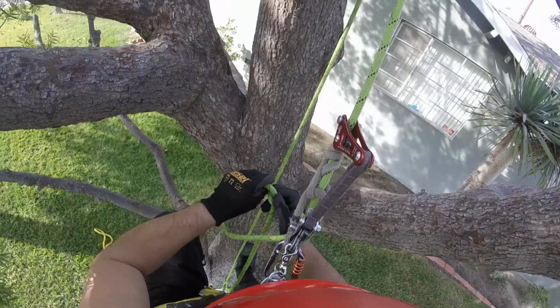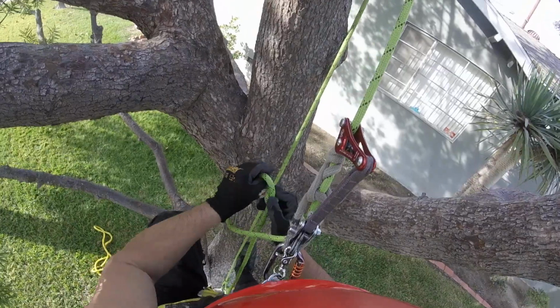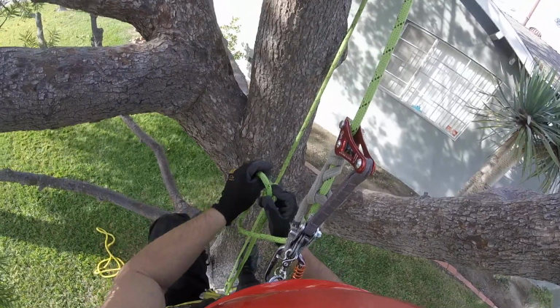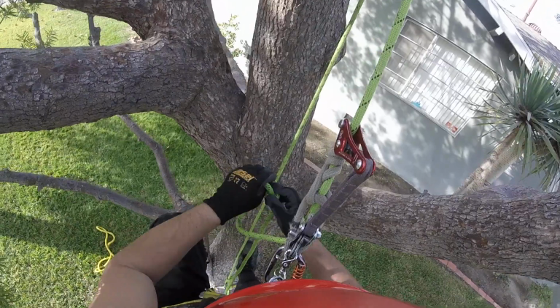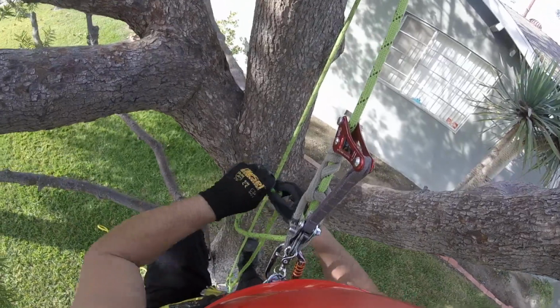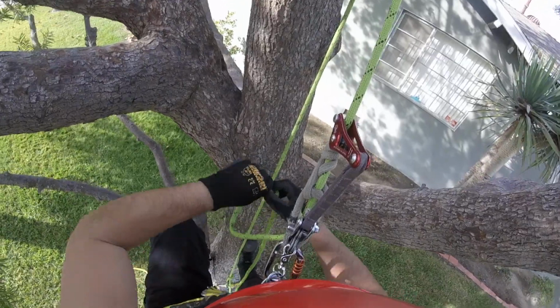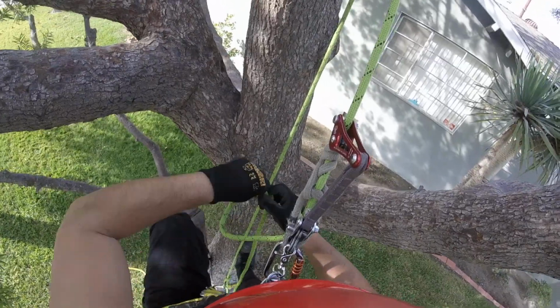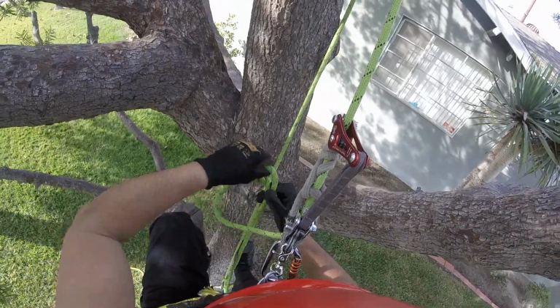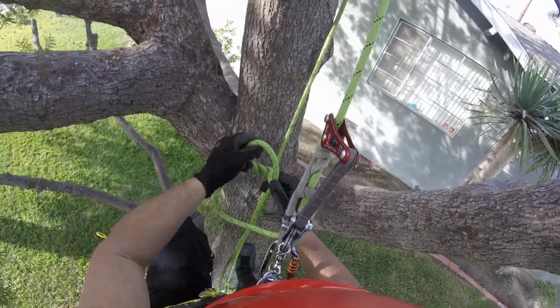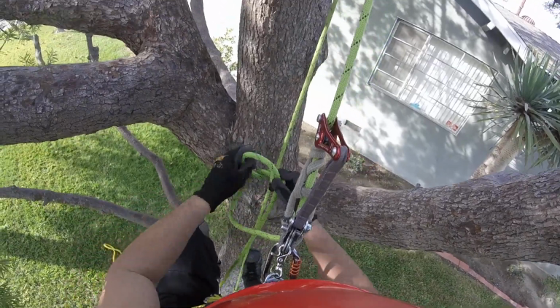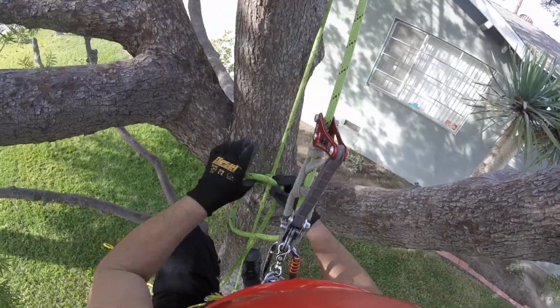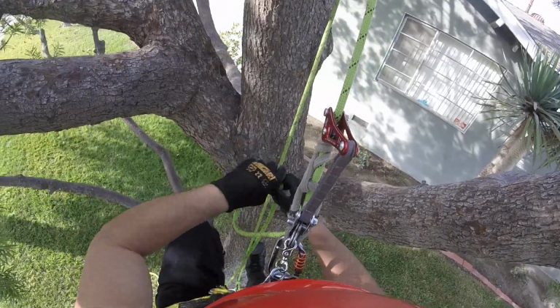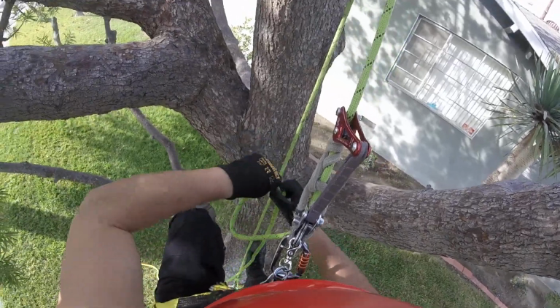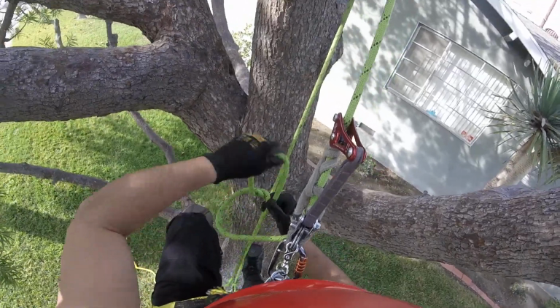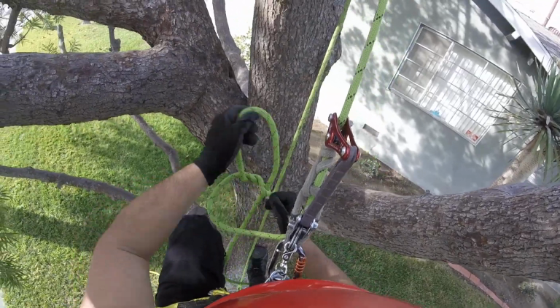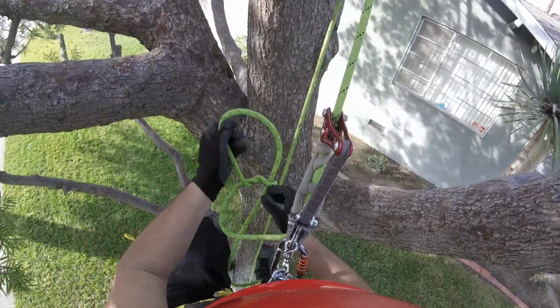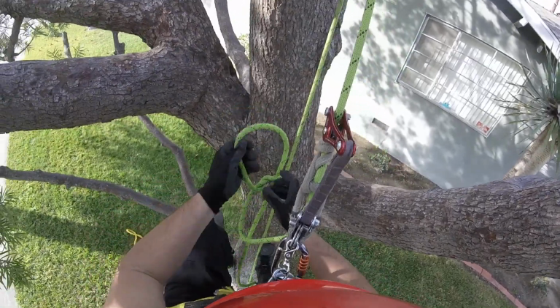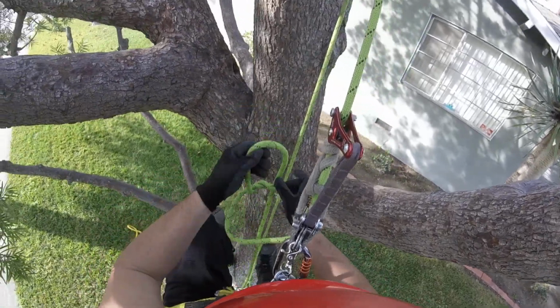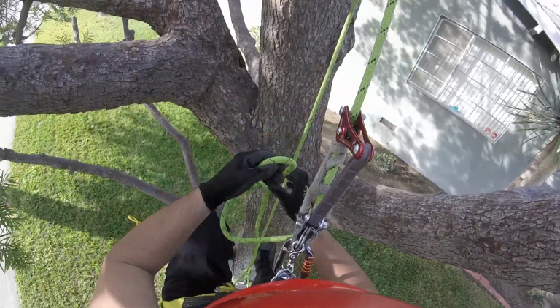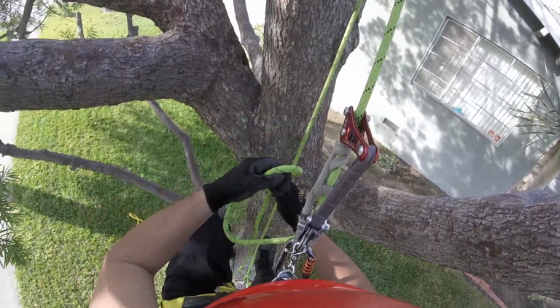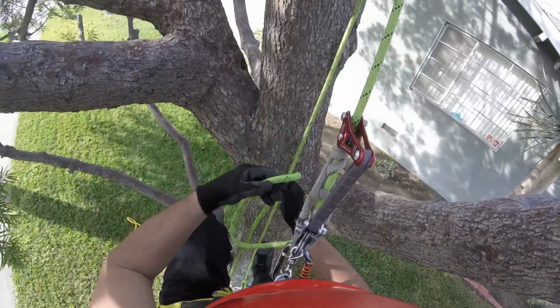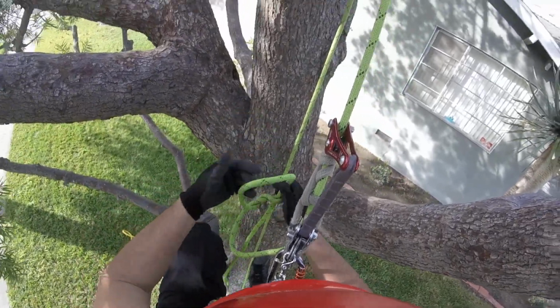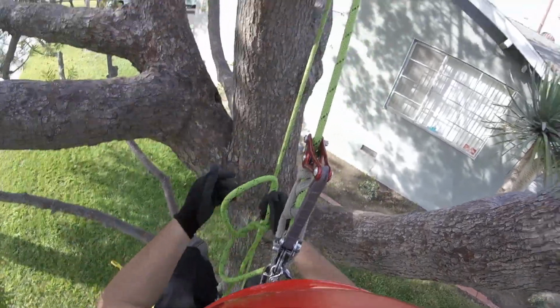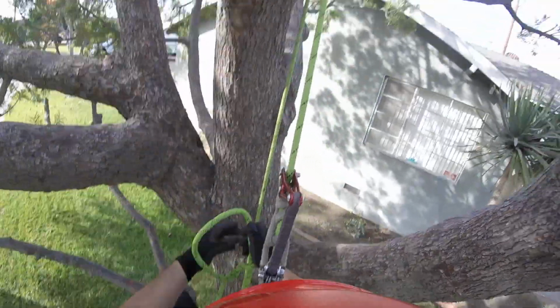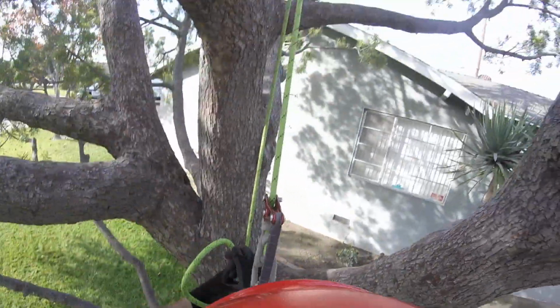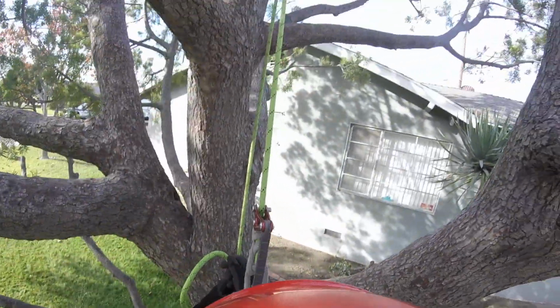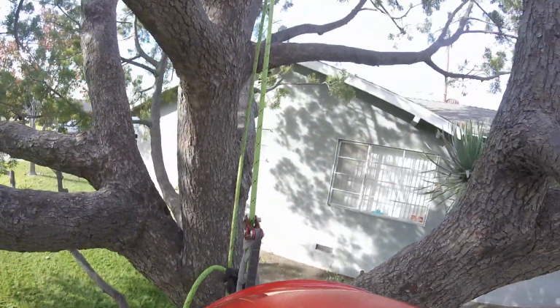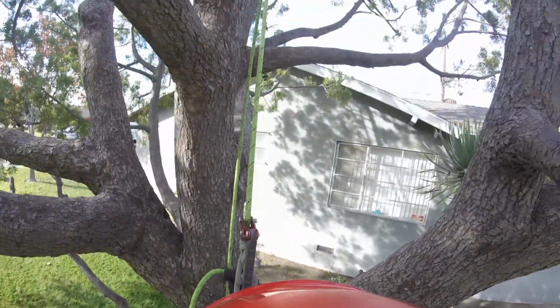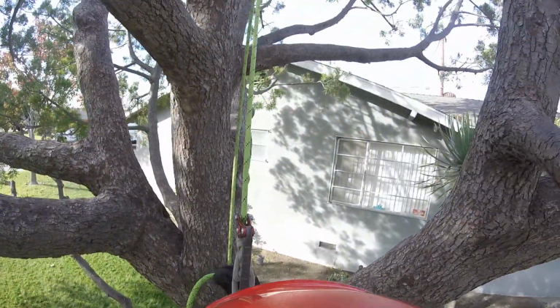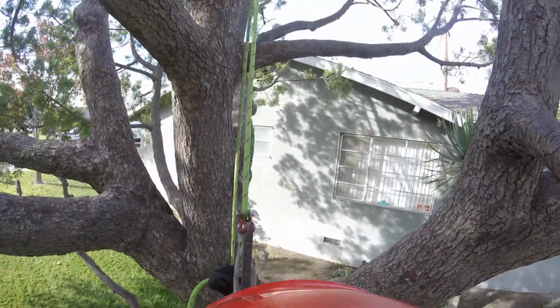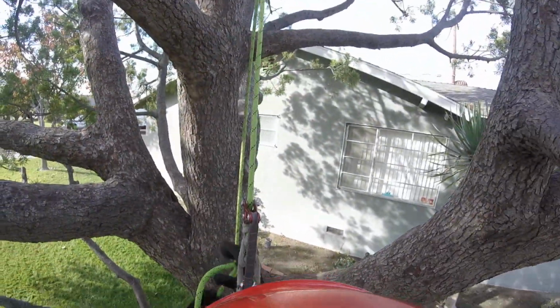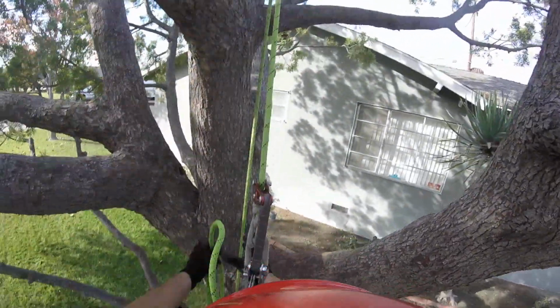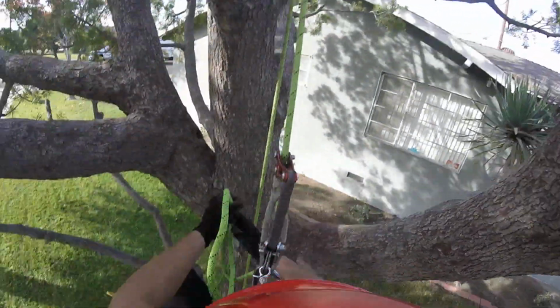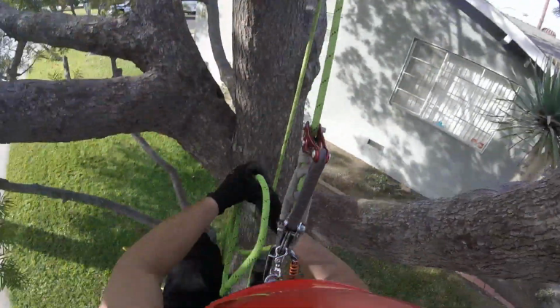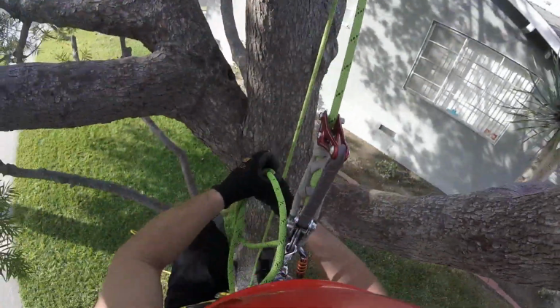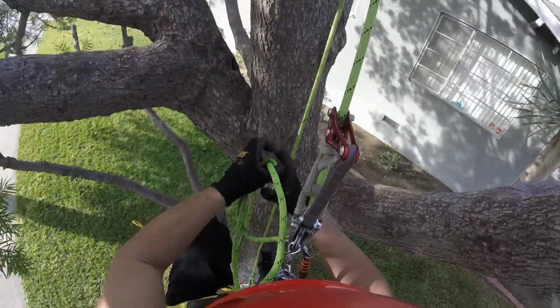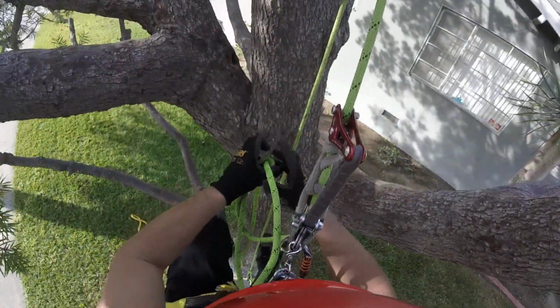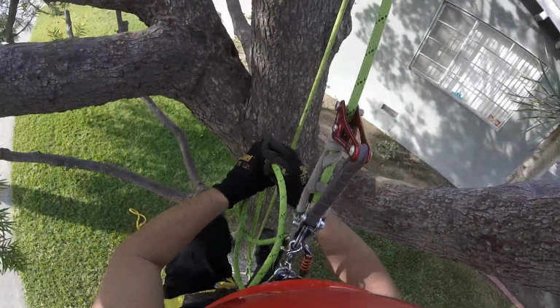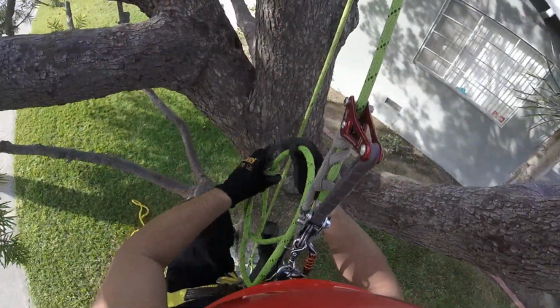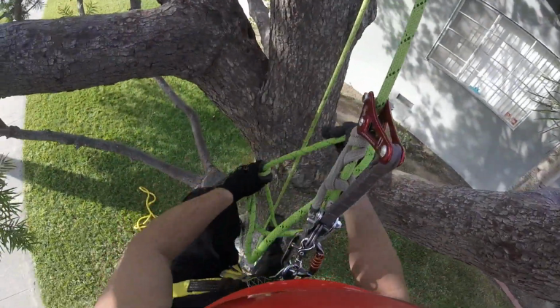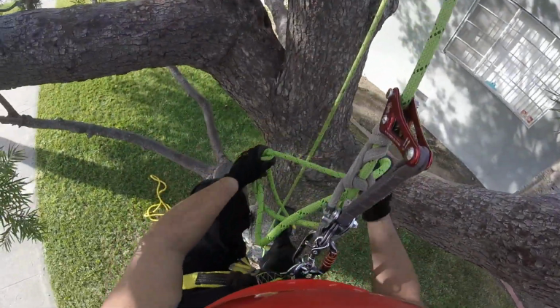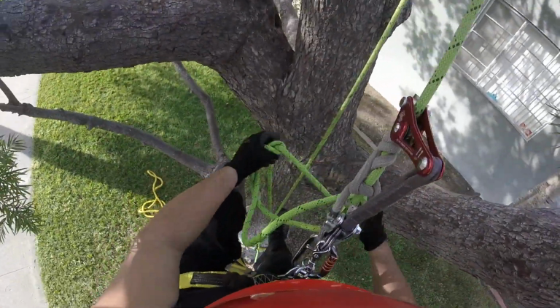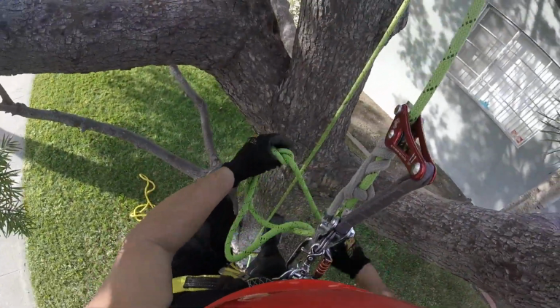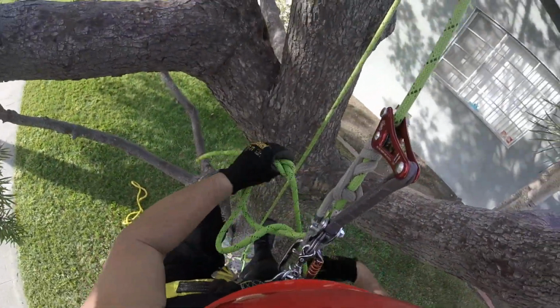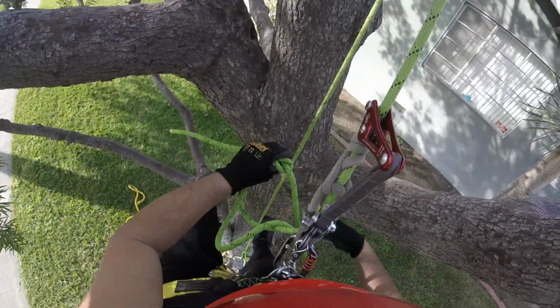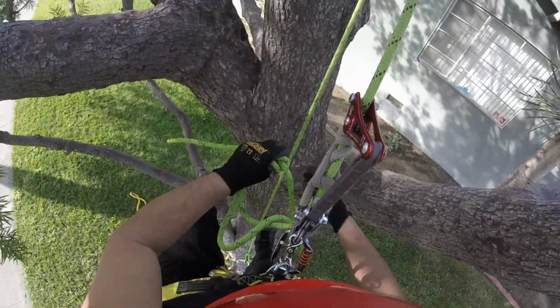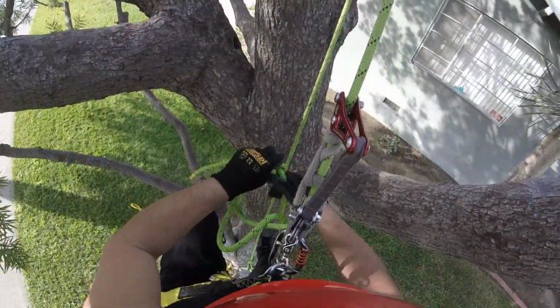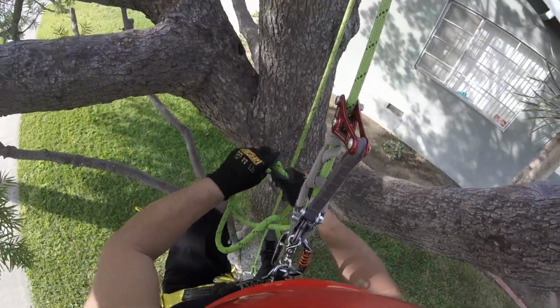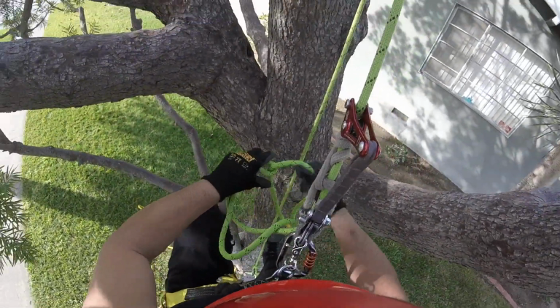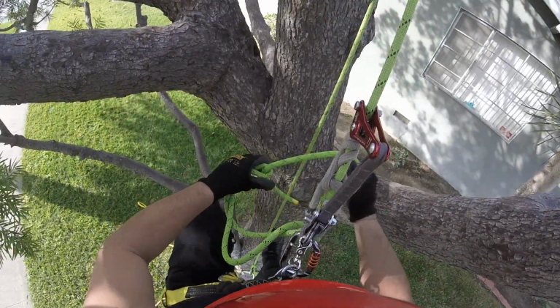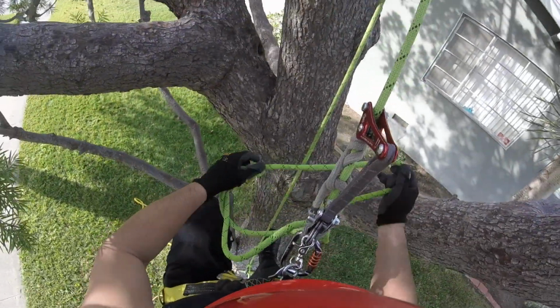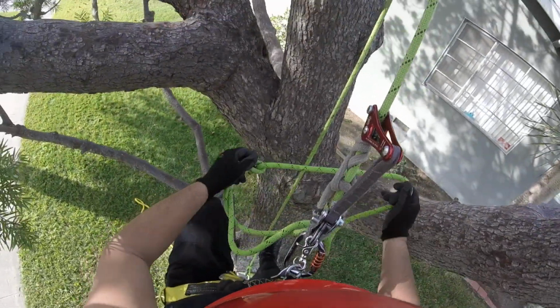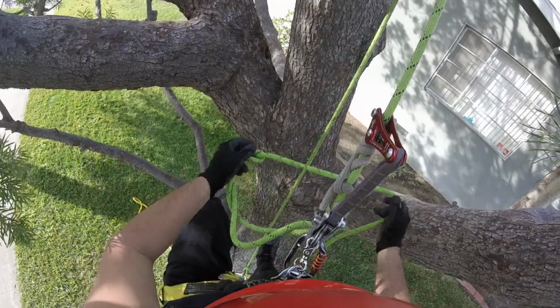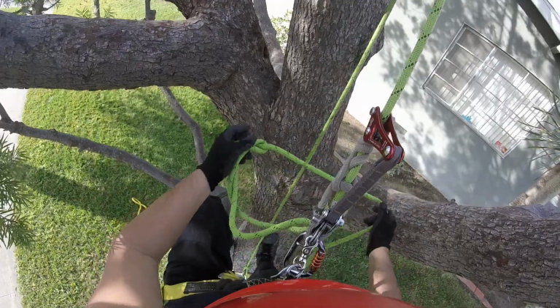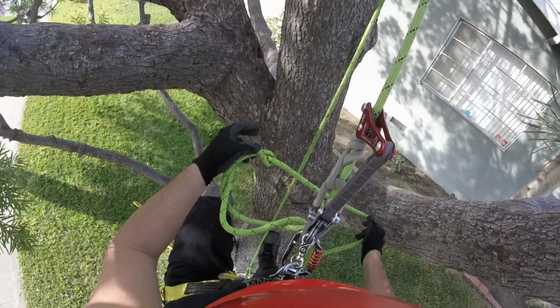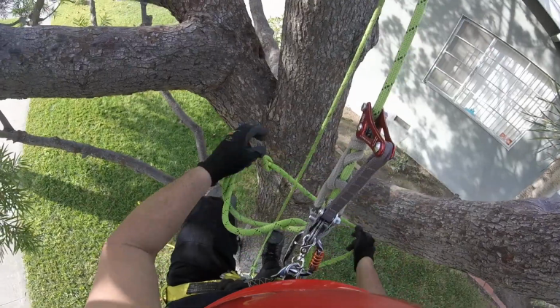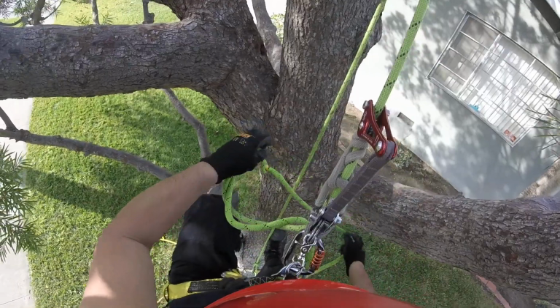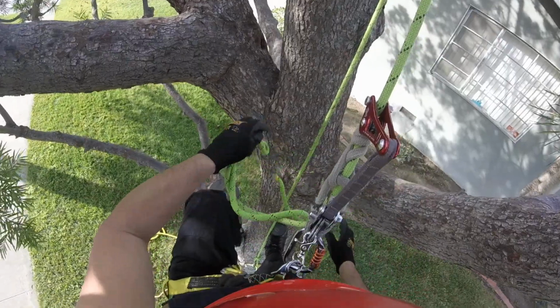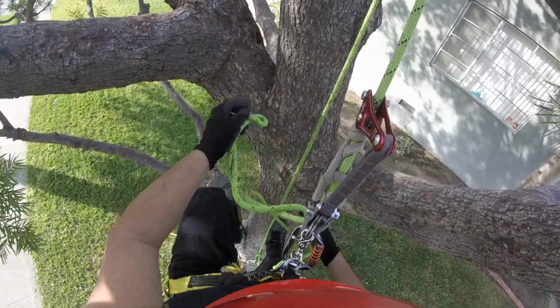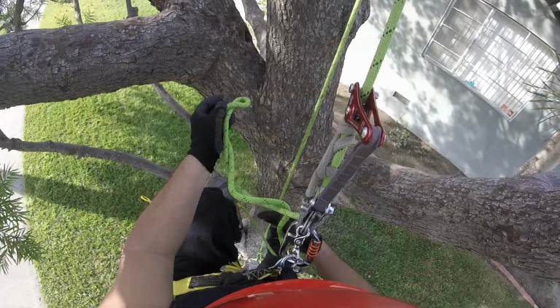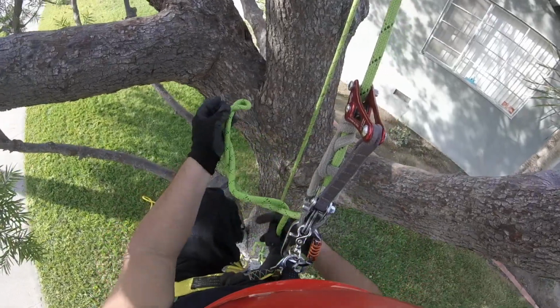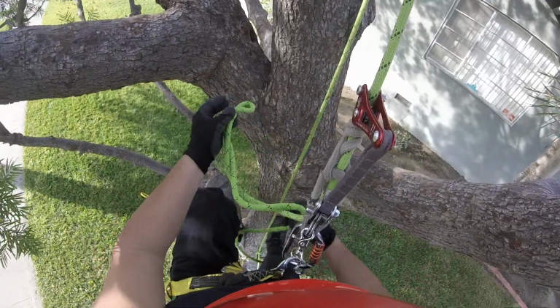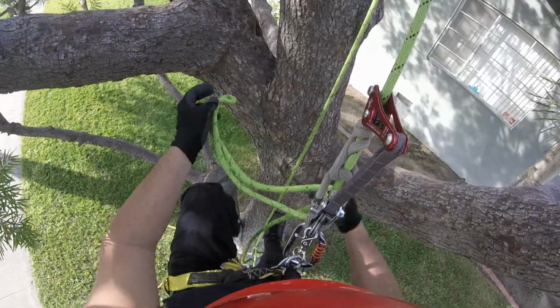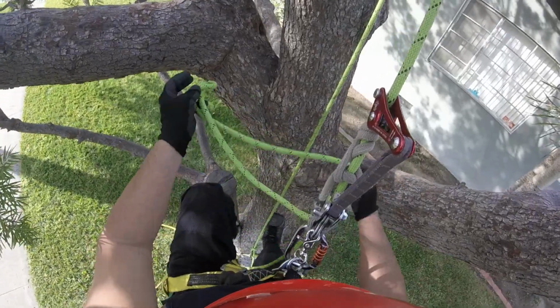You'd have to re-tie, or if you were on some redirects, undo a redirect and come back down.